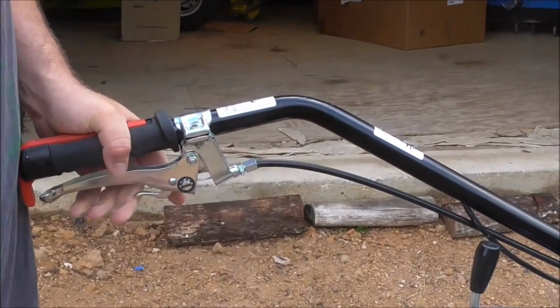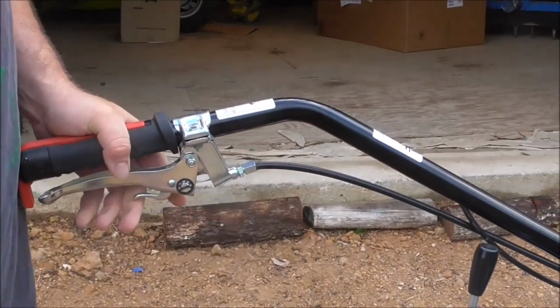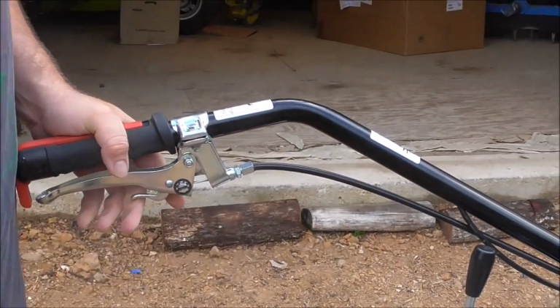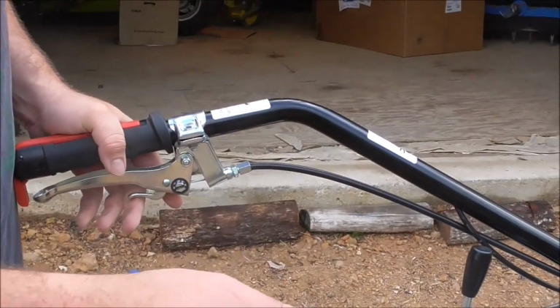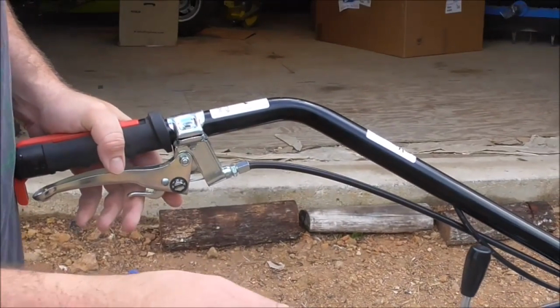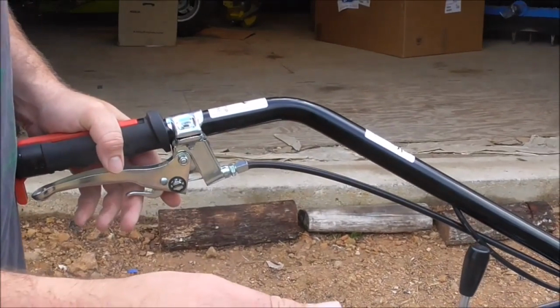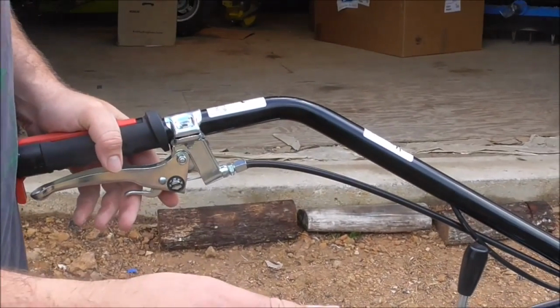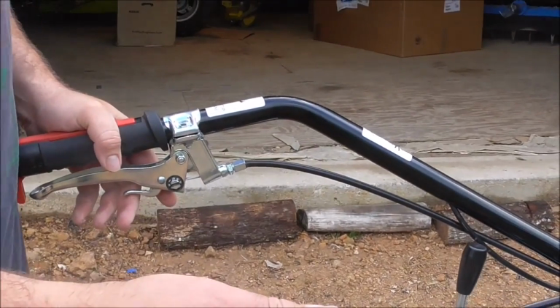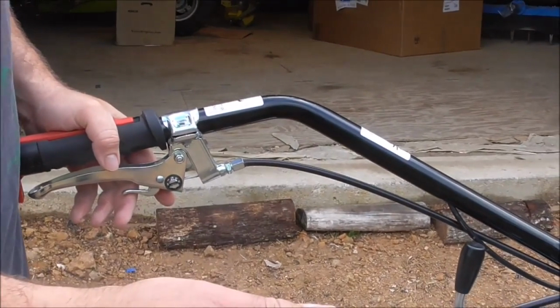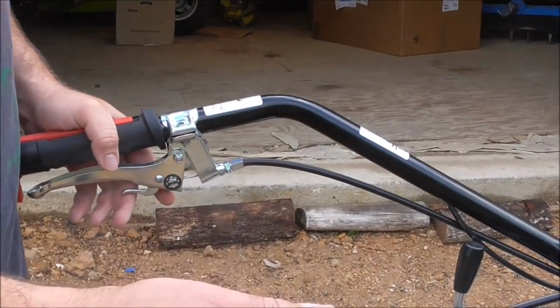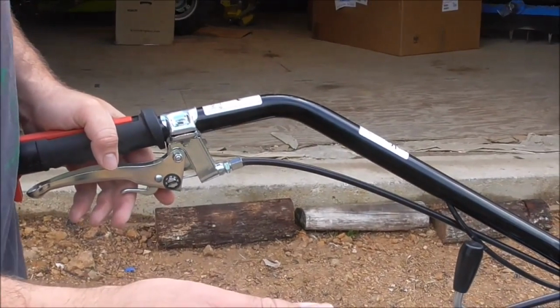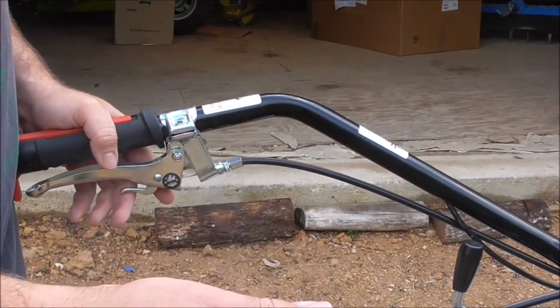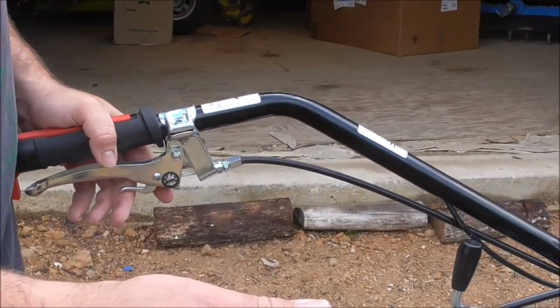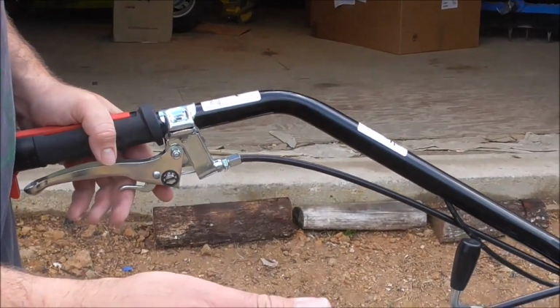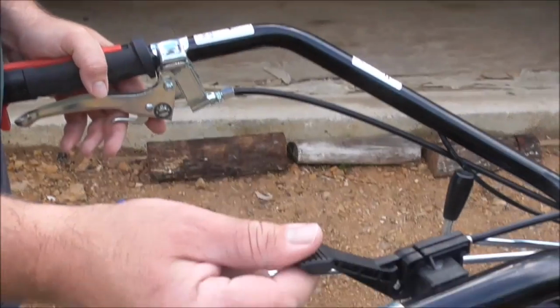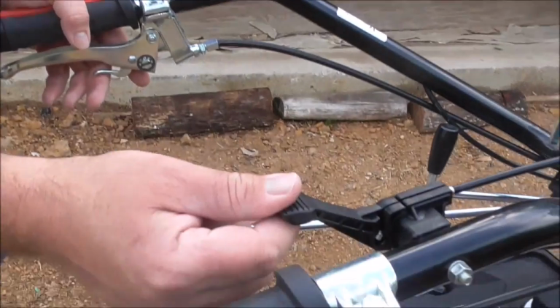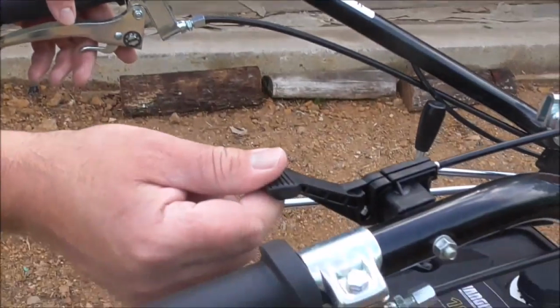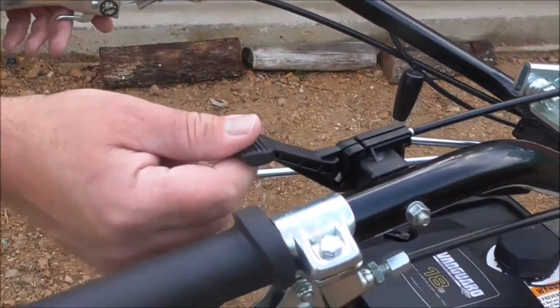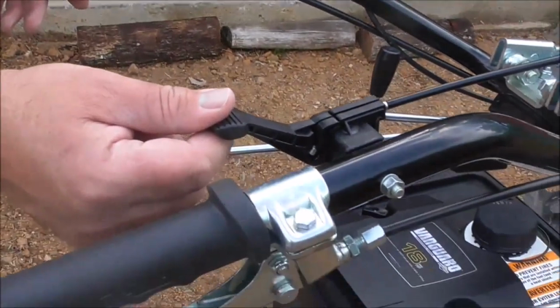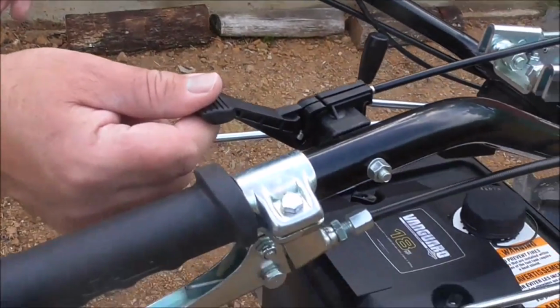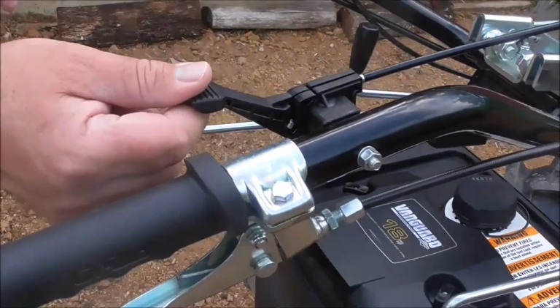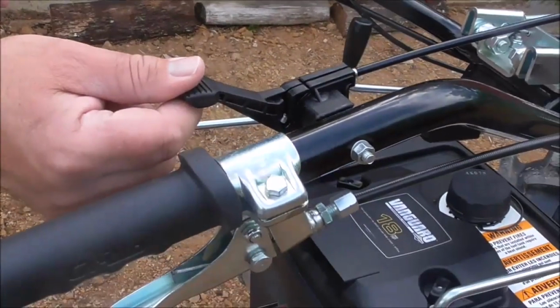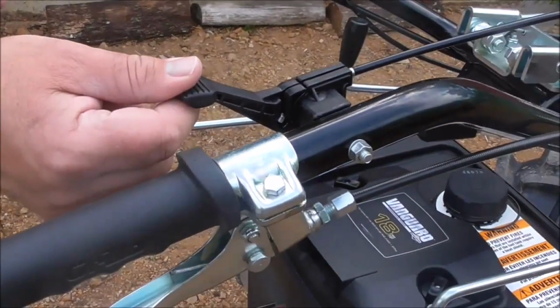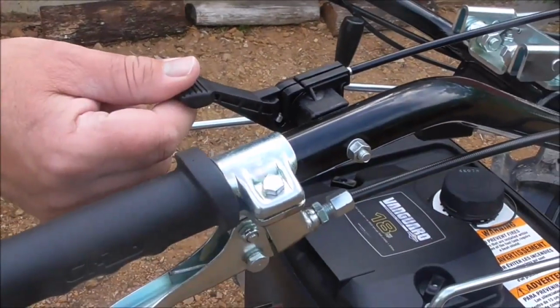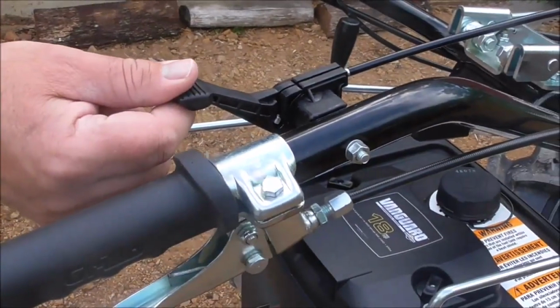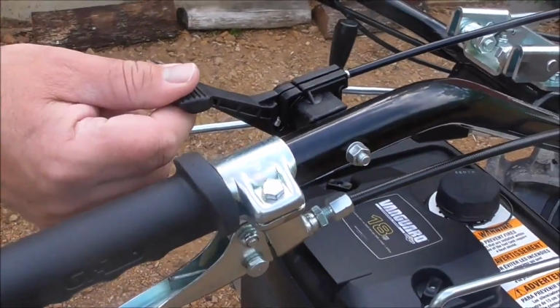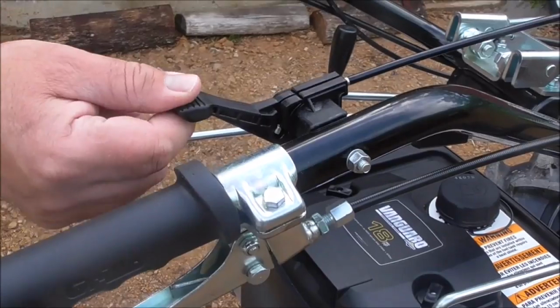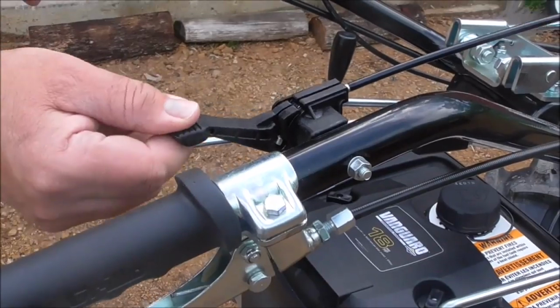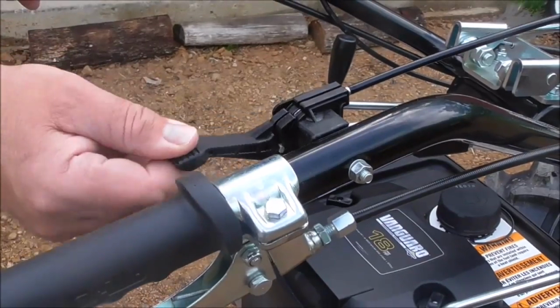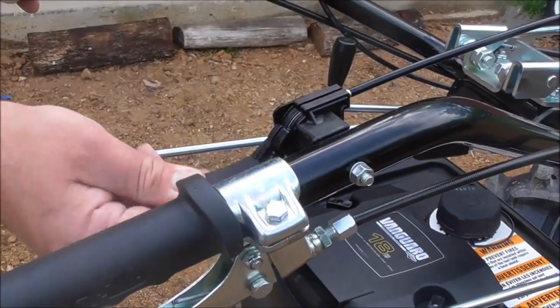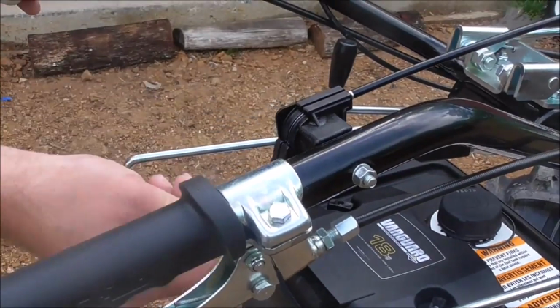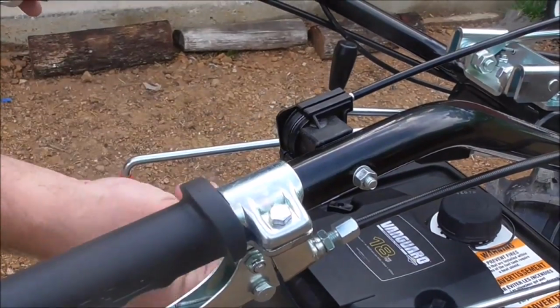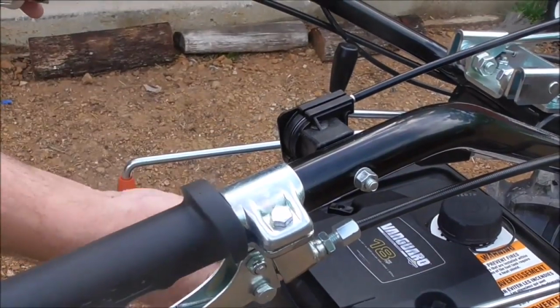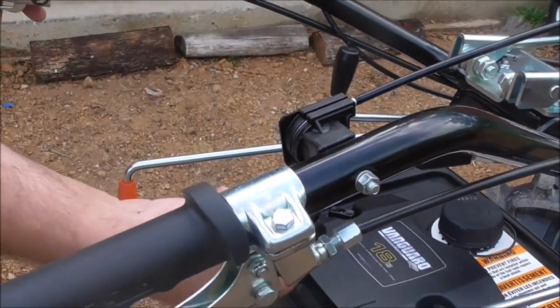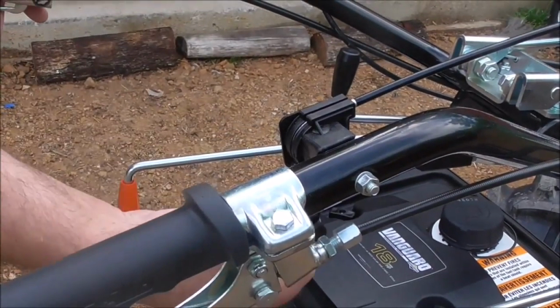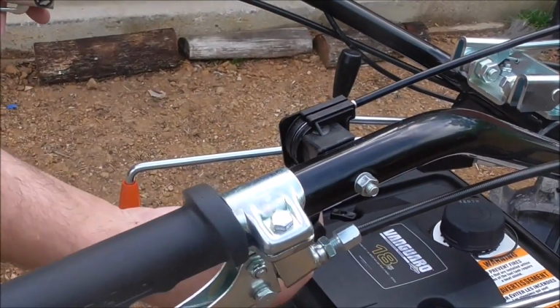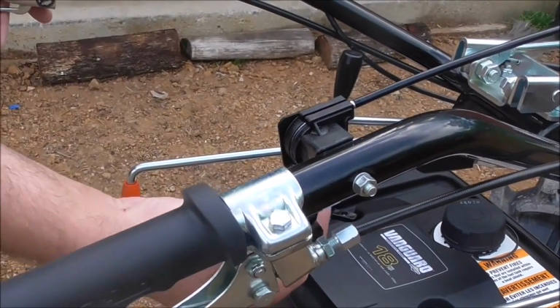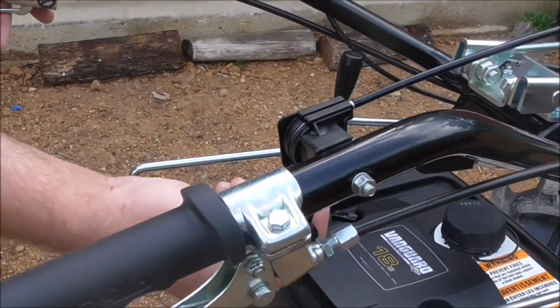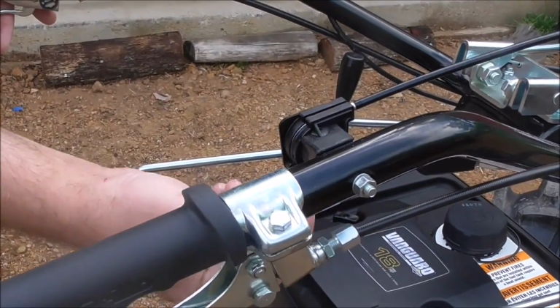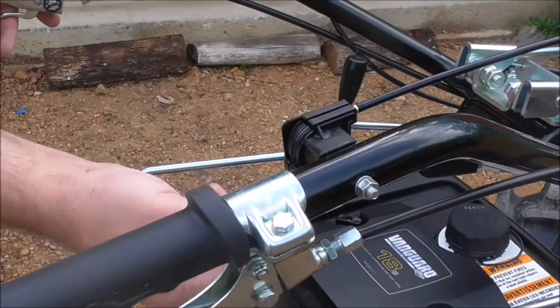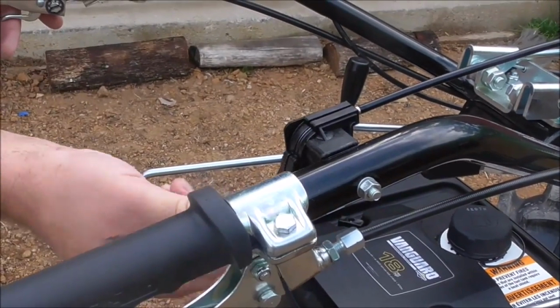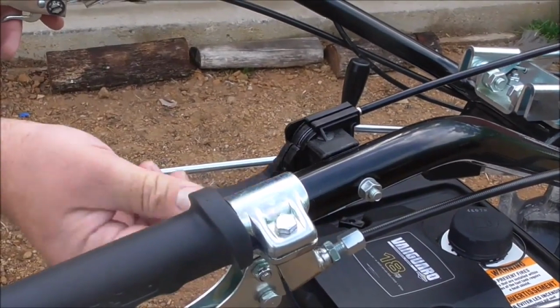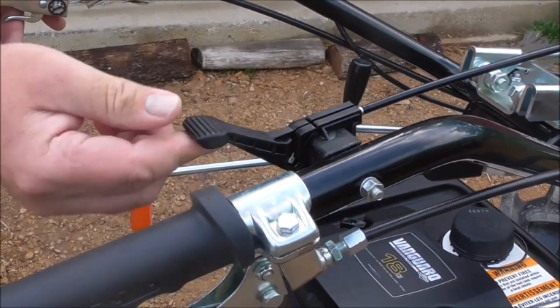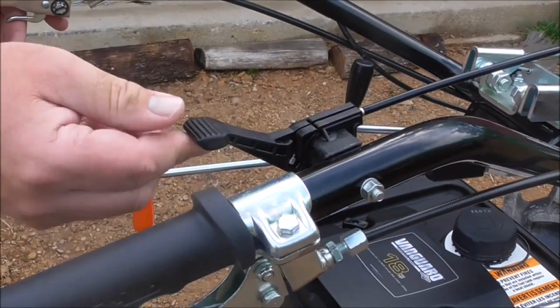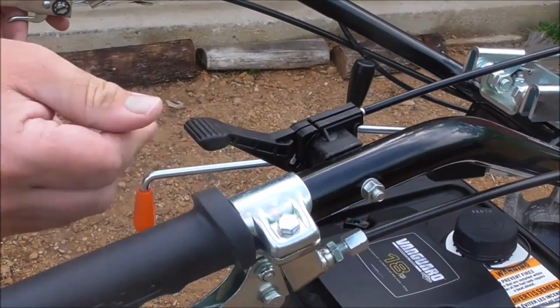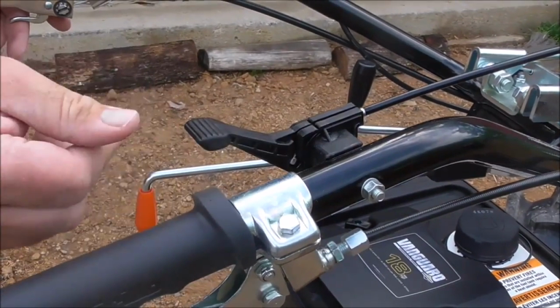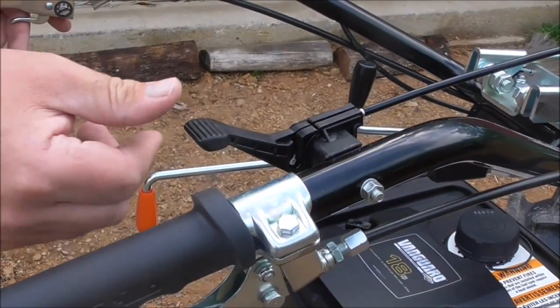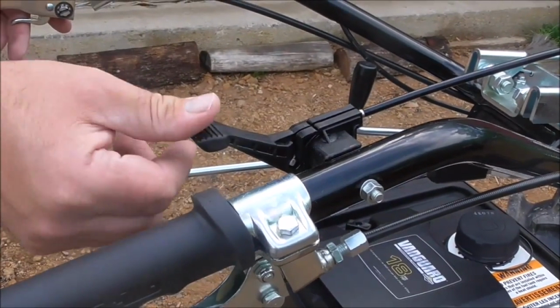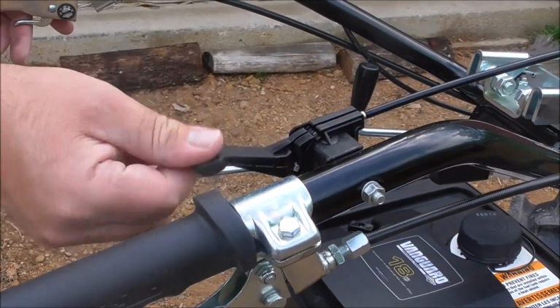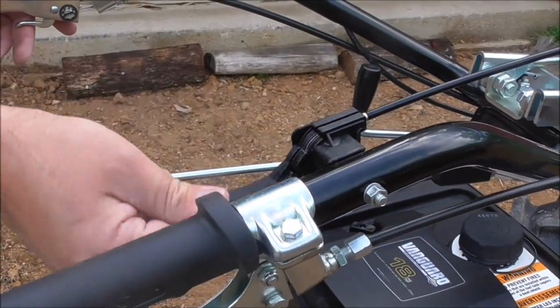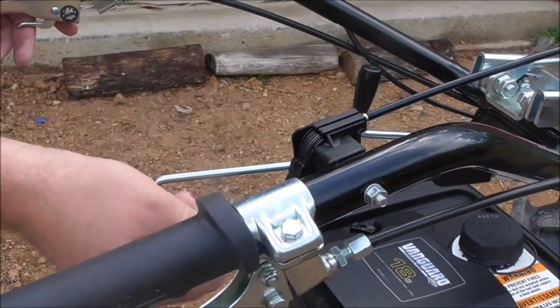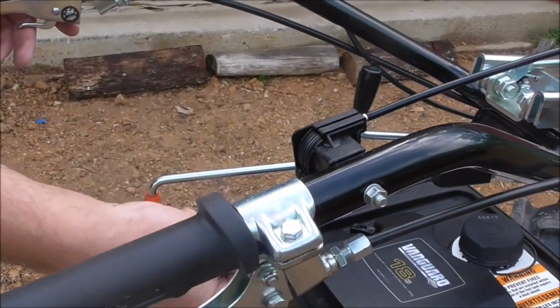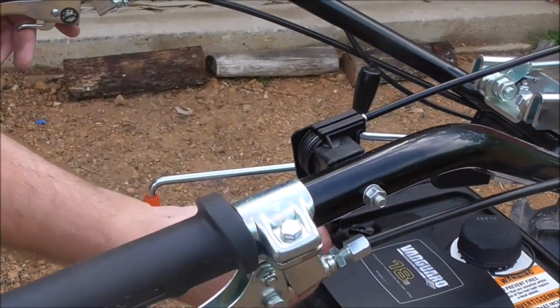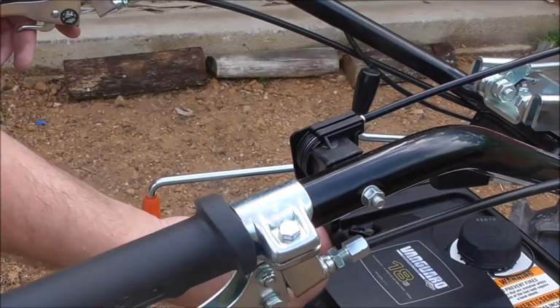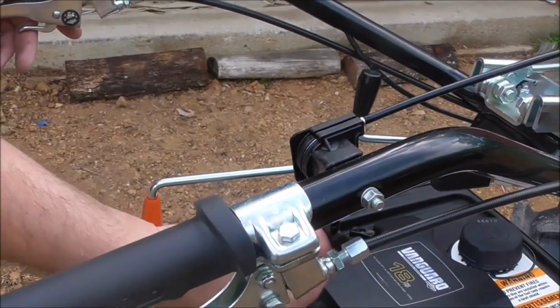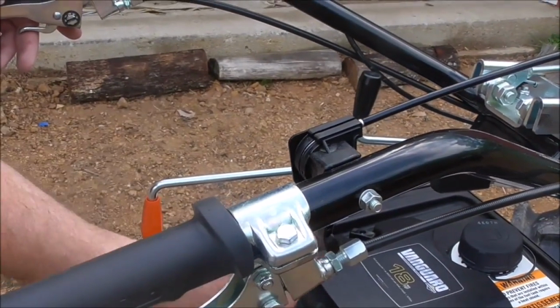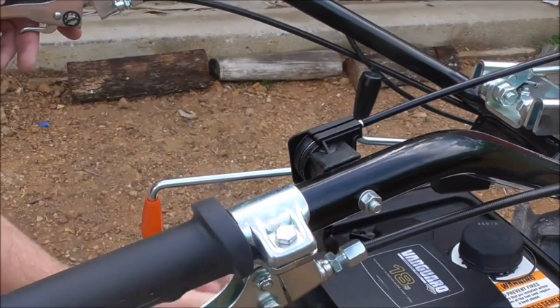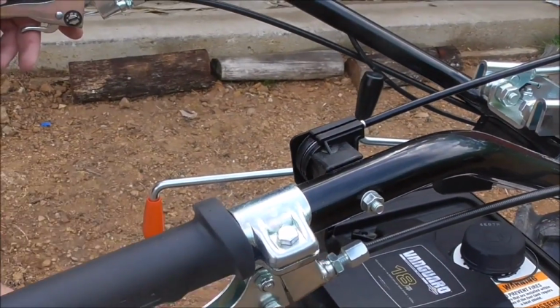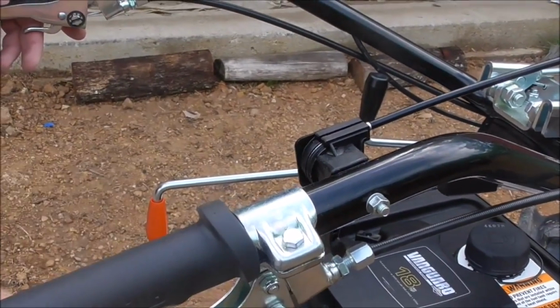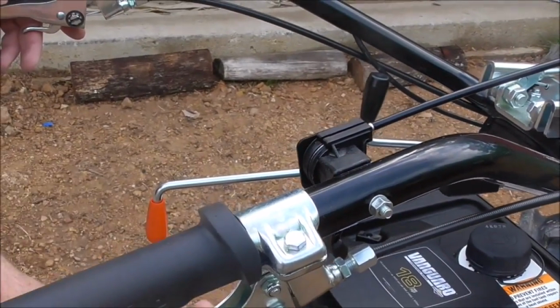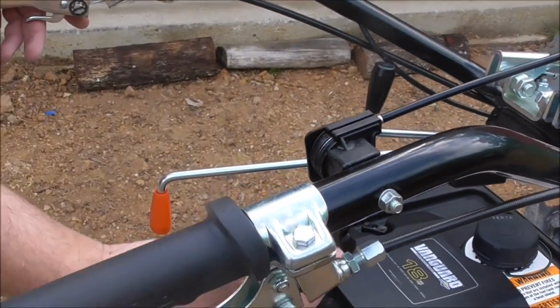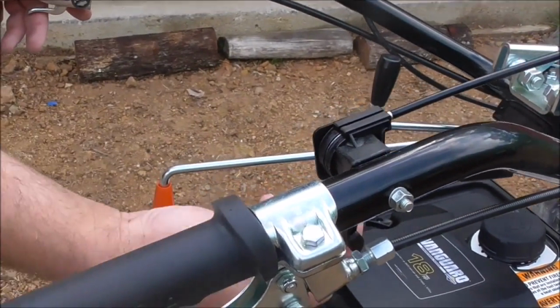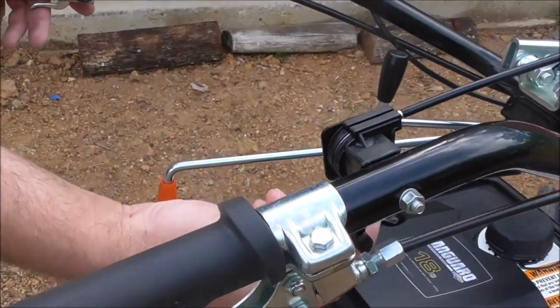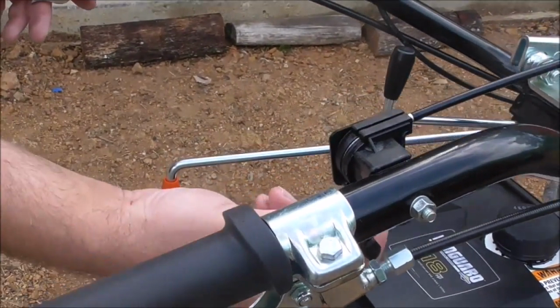This is our throttle. This is the idle position here; that would be full throttle.